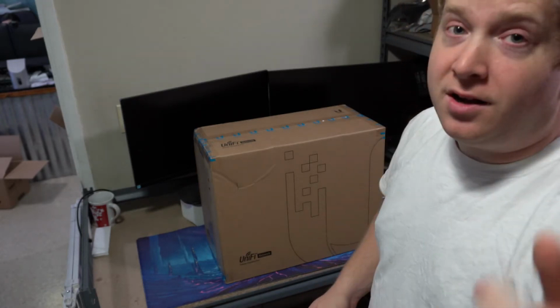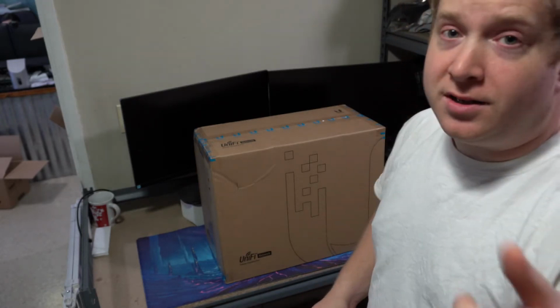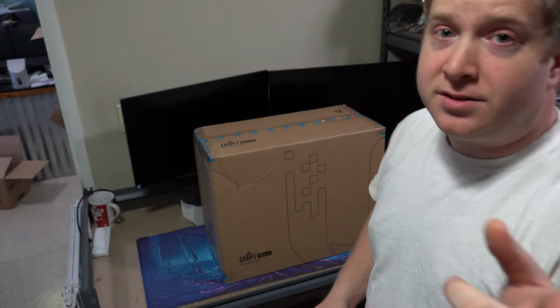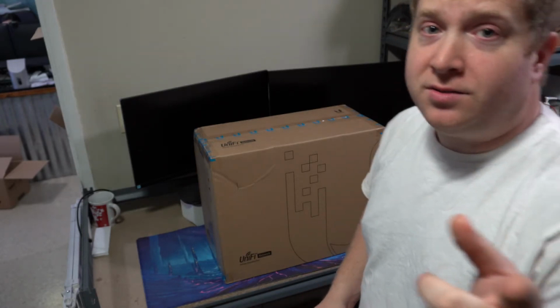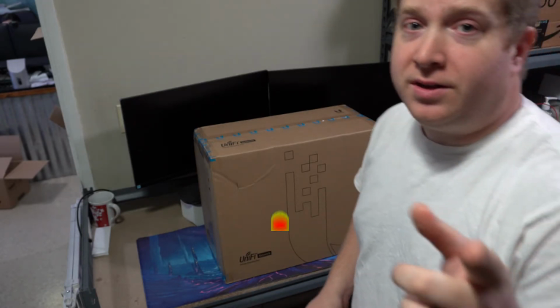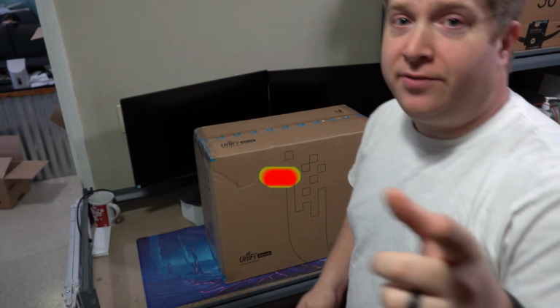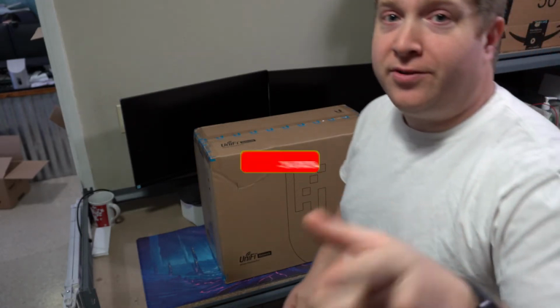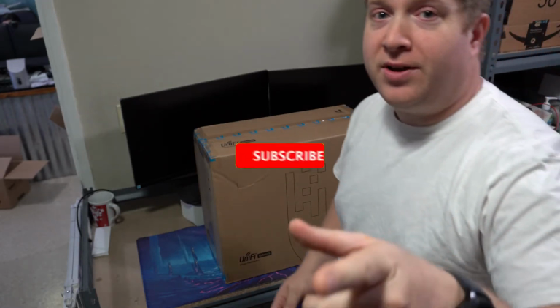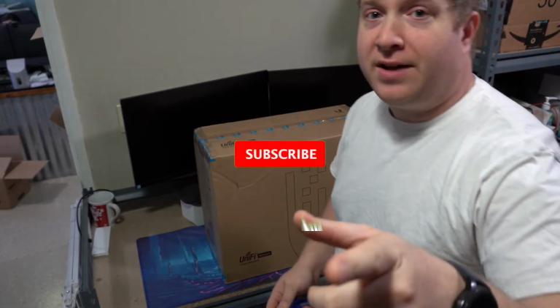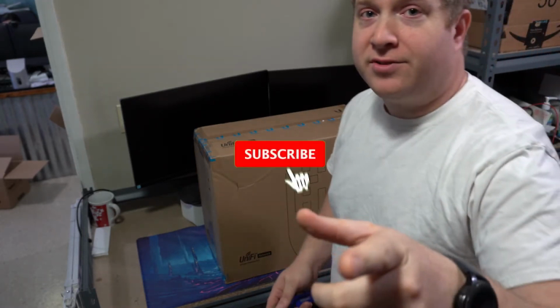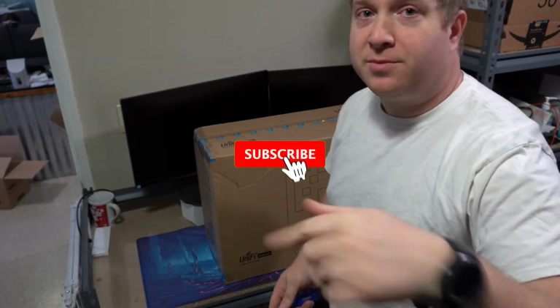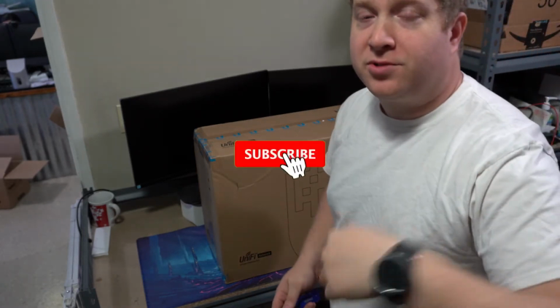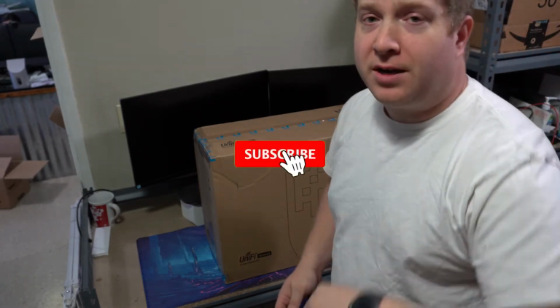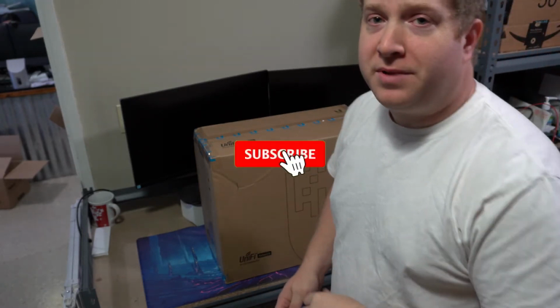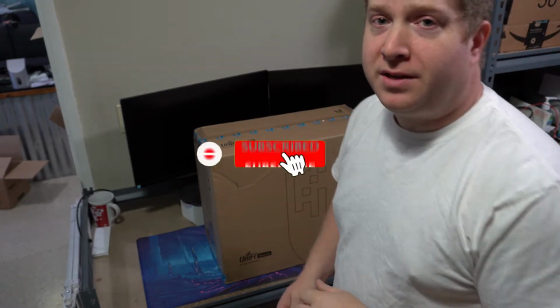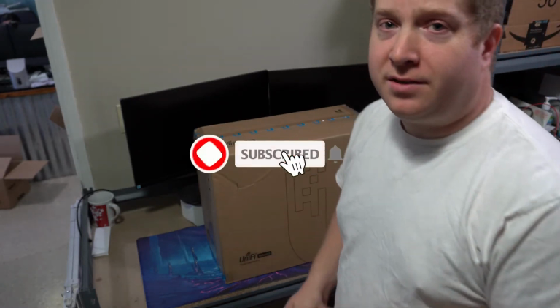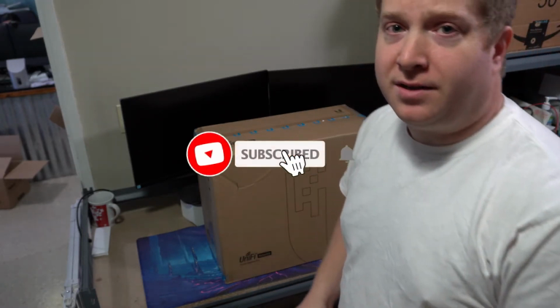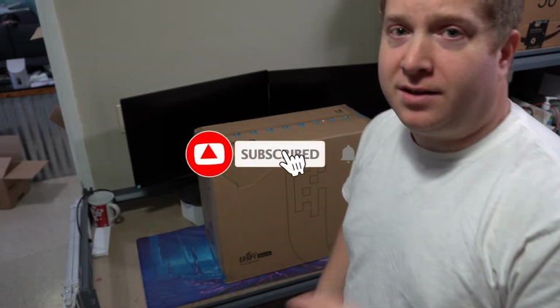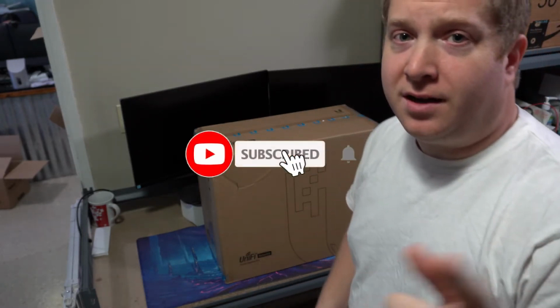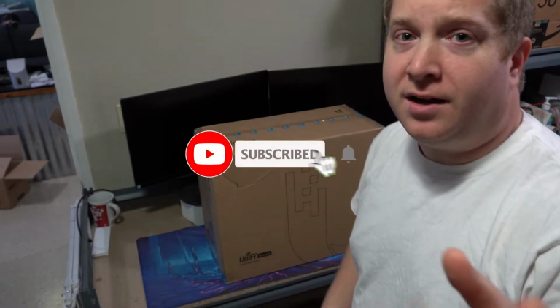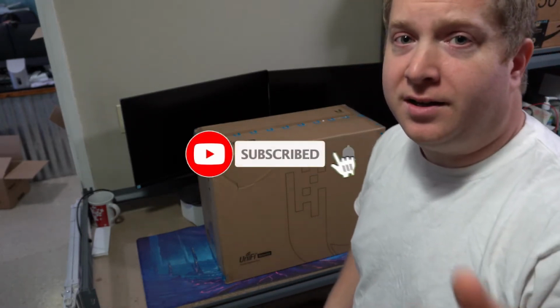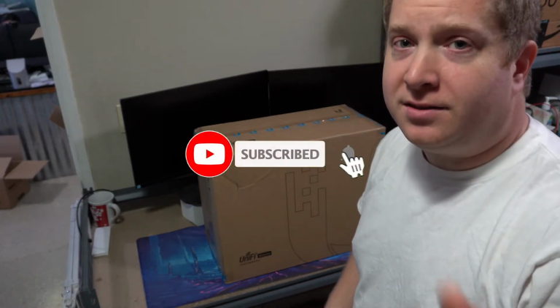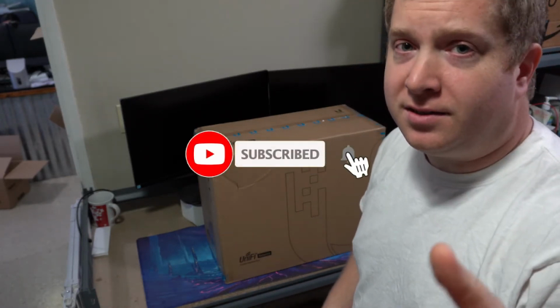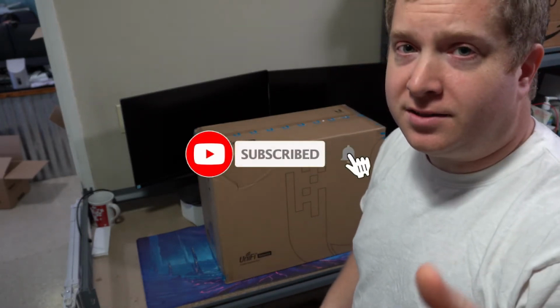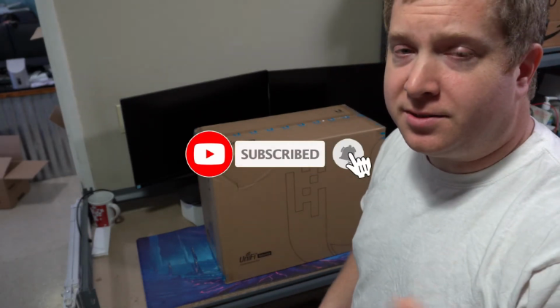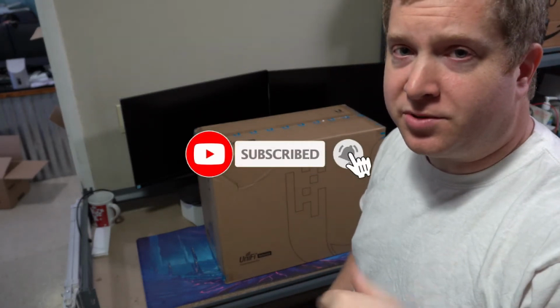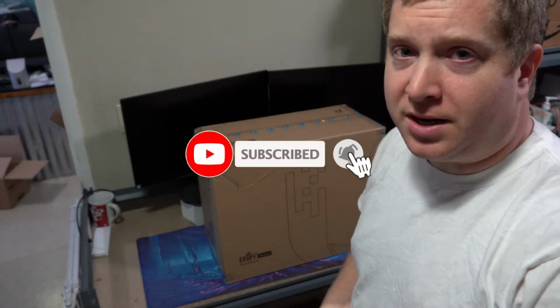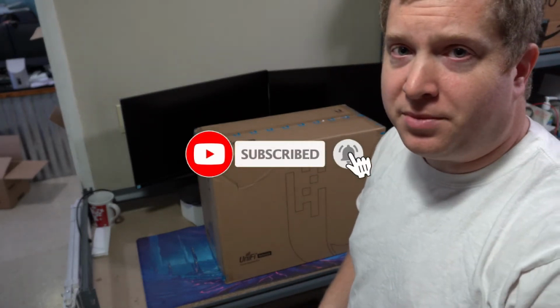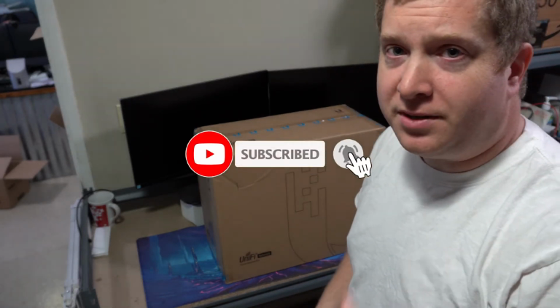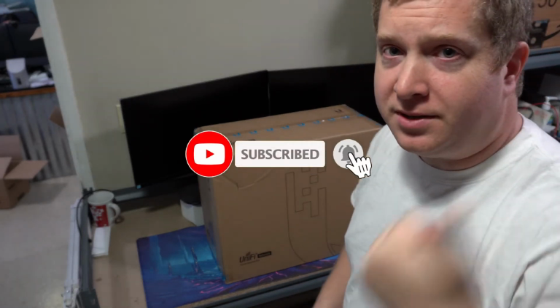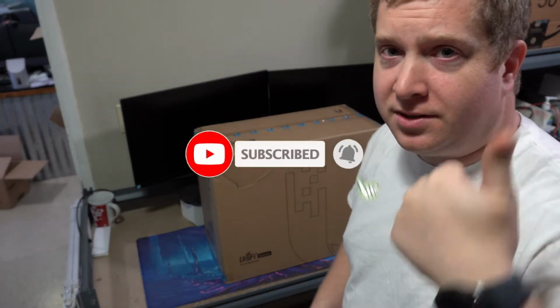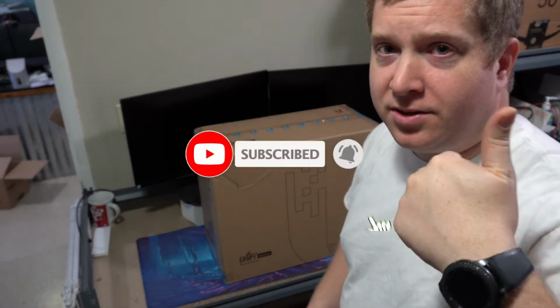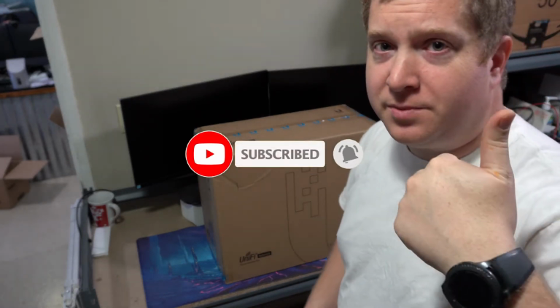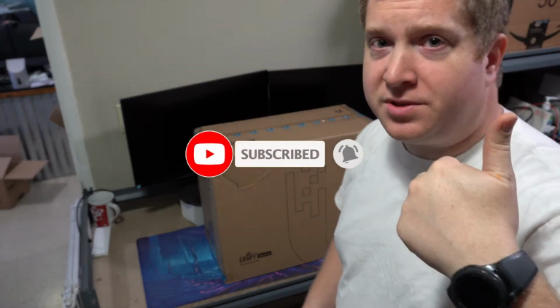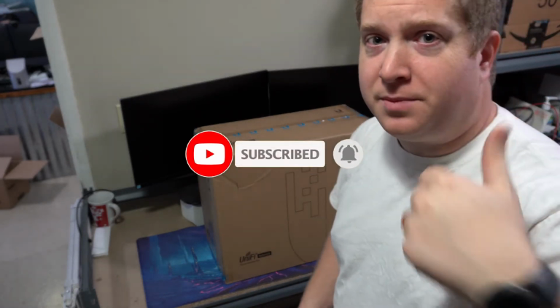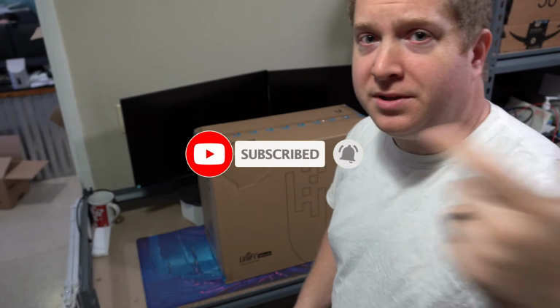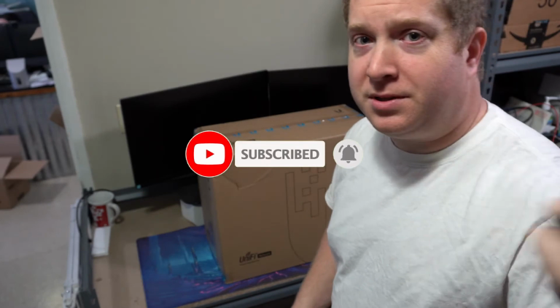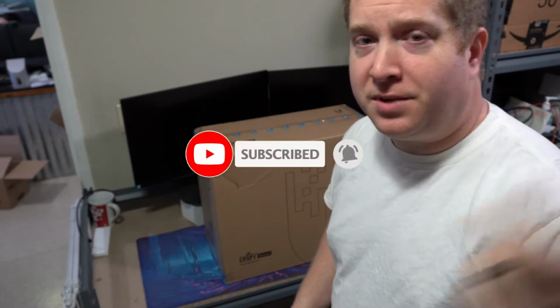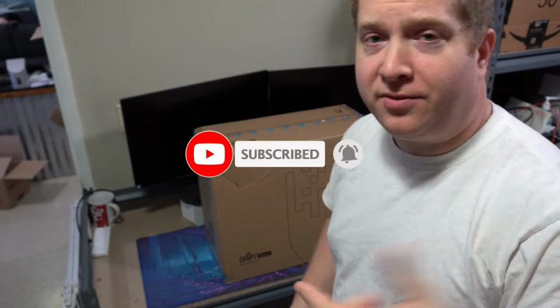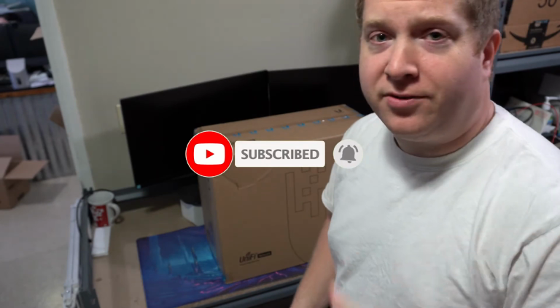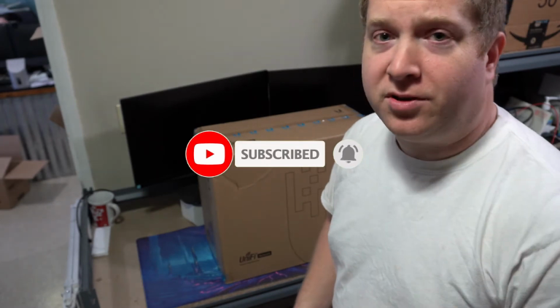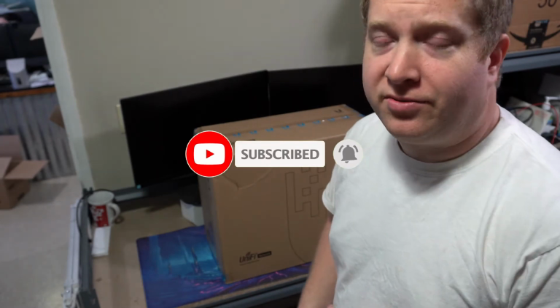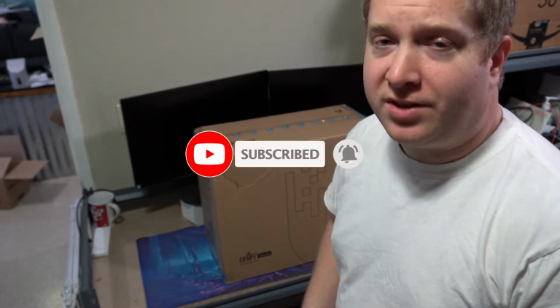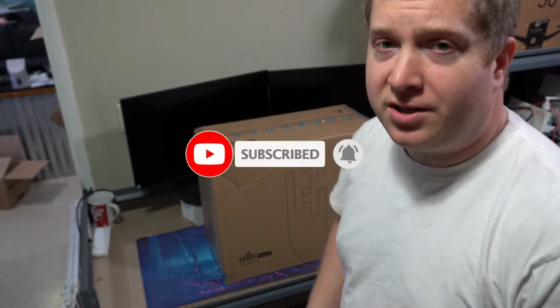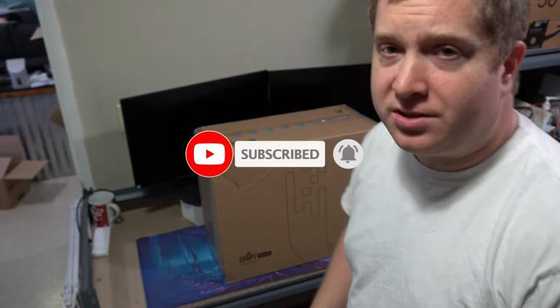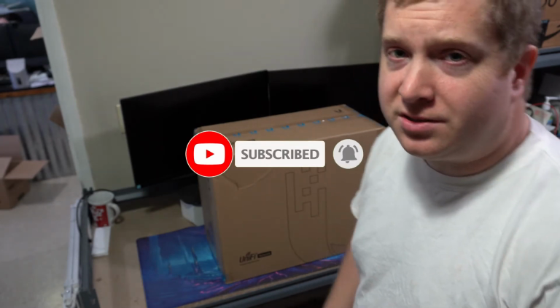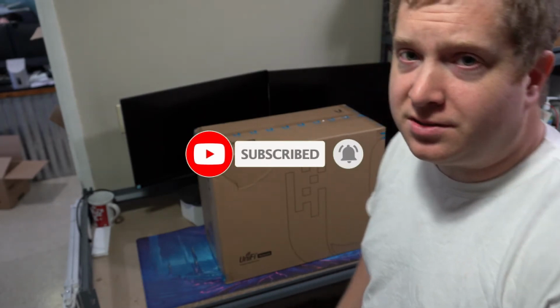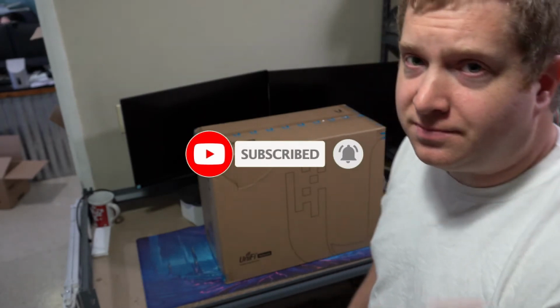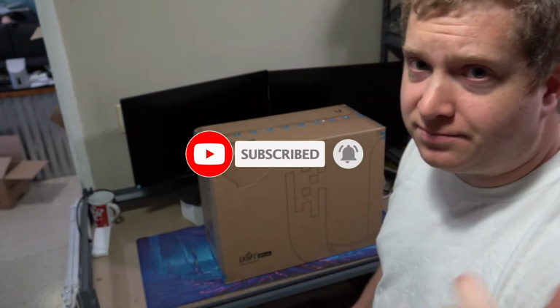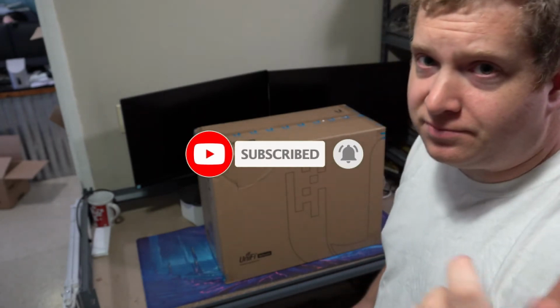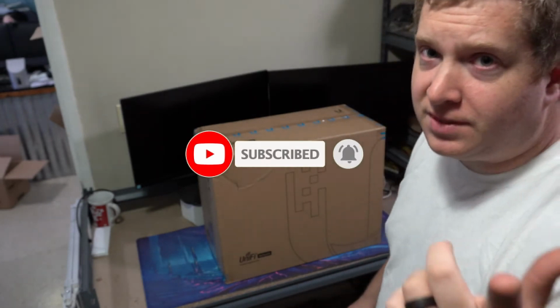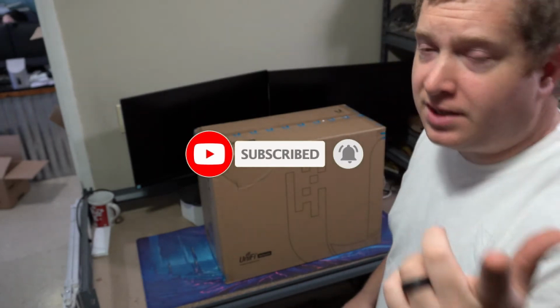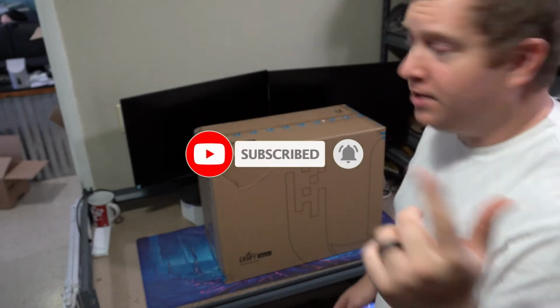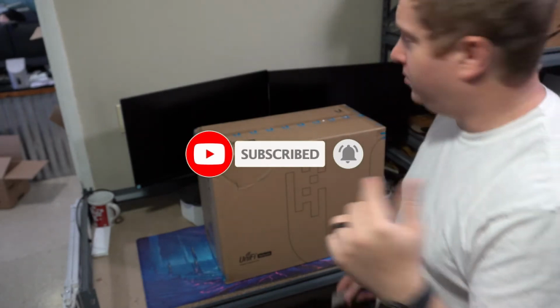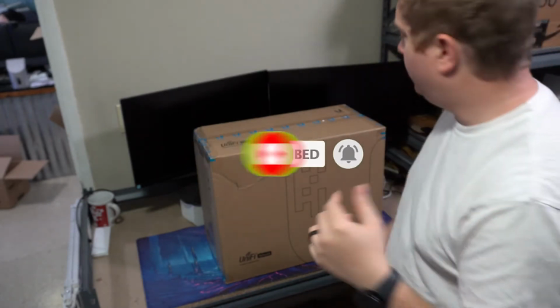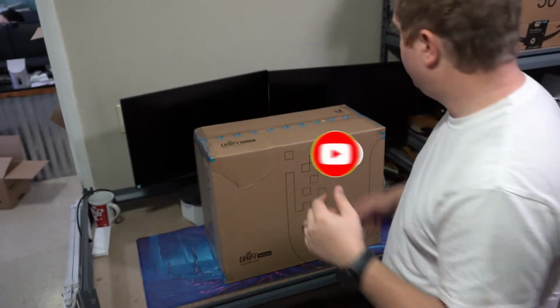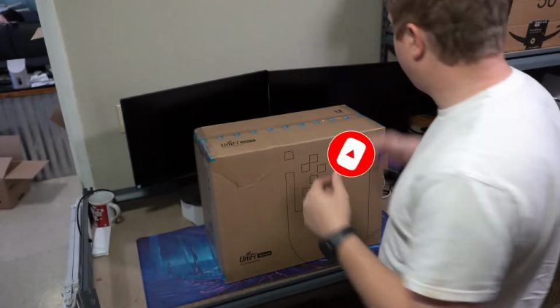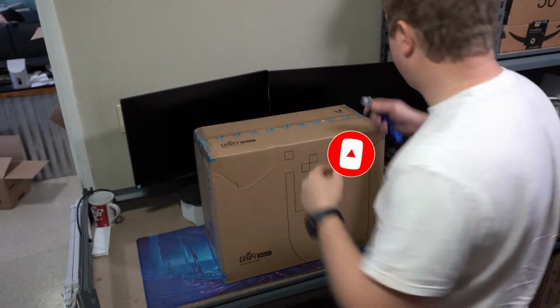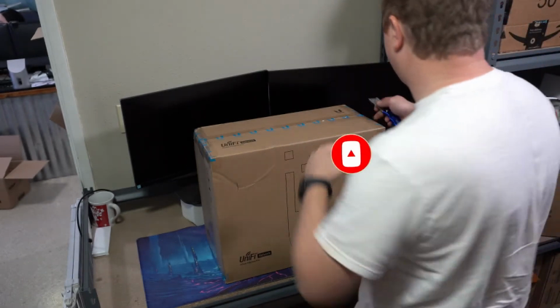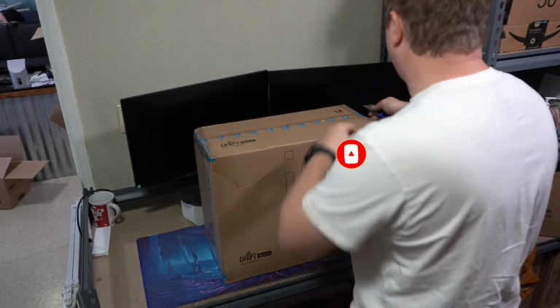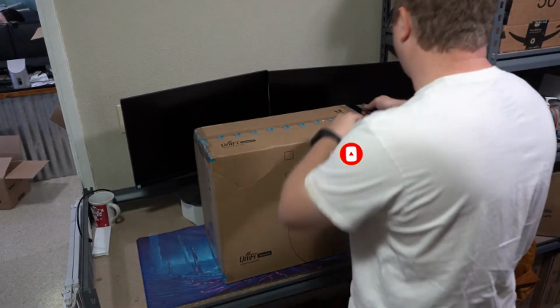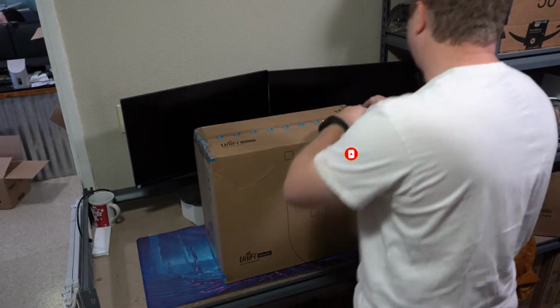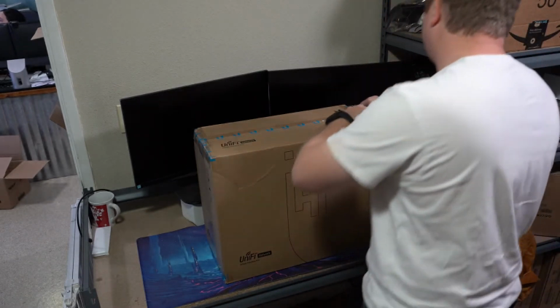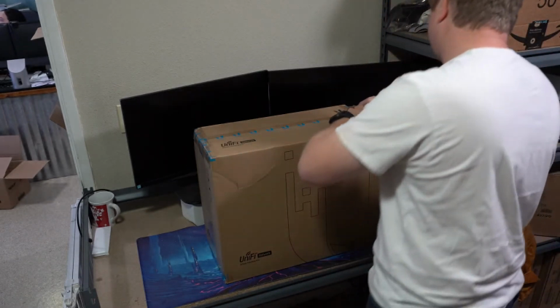I hope you guys enjoy and stick around. If you haven't subscribed yet, hit the subscribe button, hit the thumbs up, hit the bell for notifications, and we'll get into this.